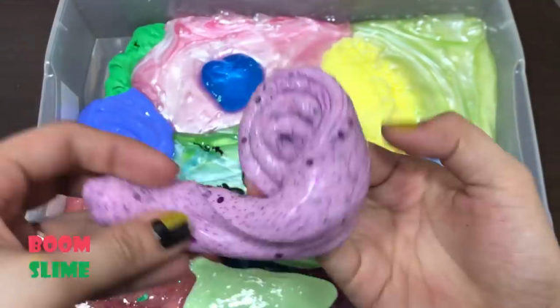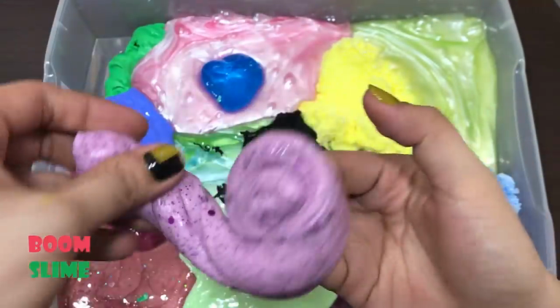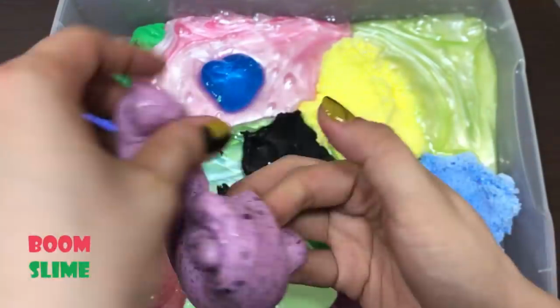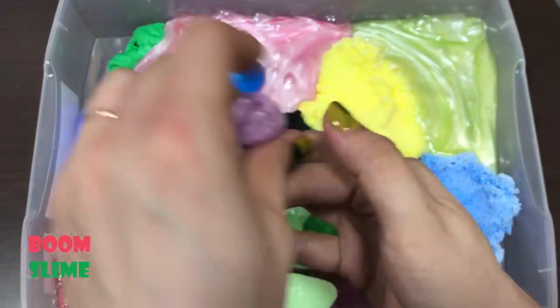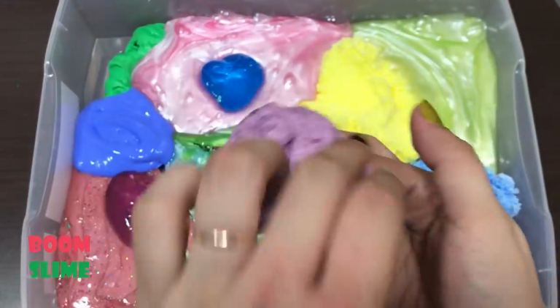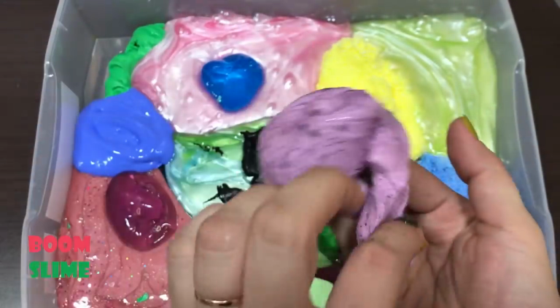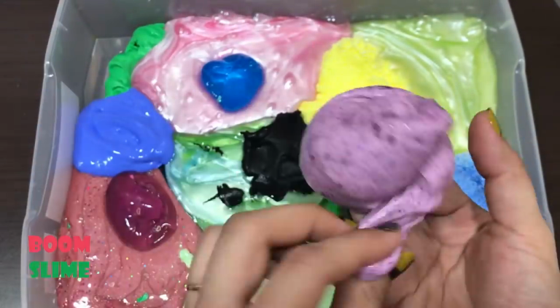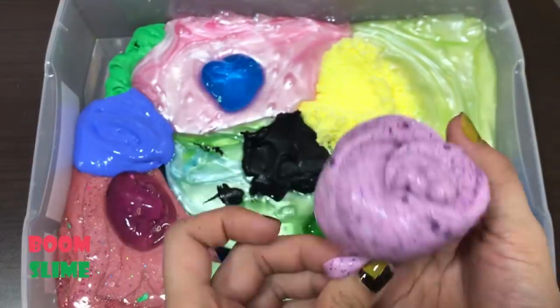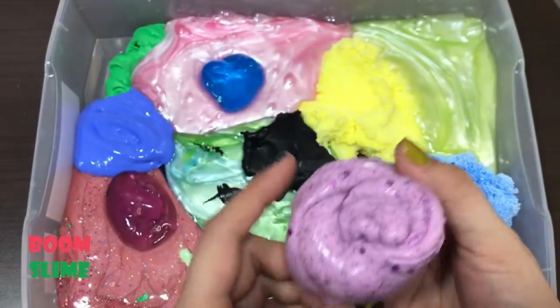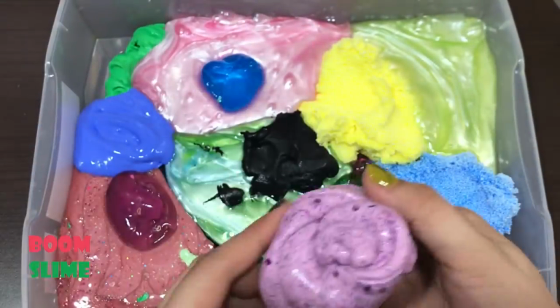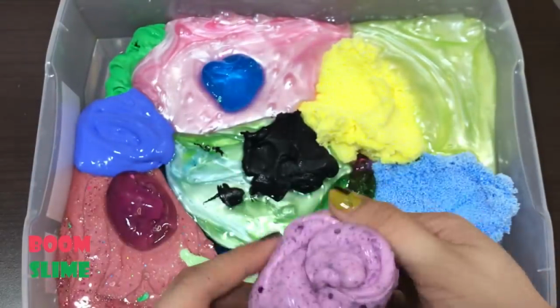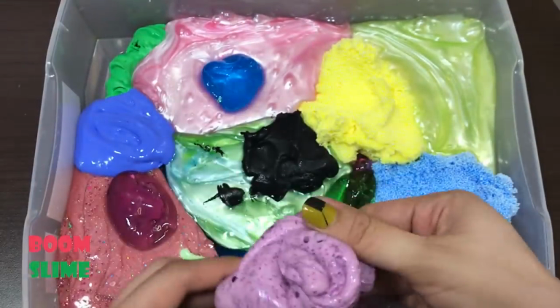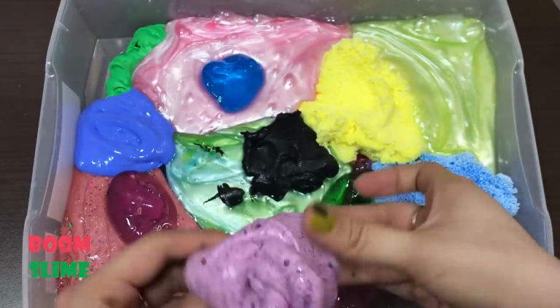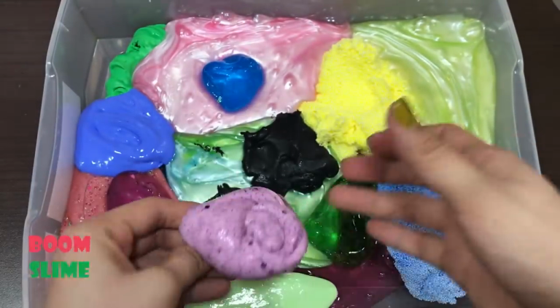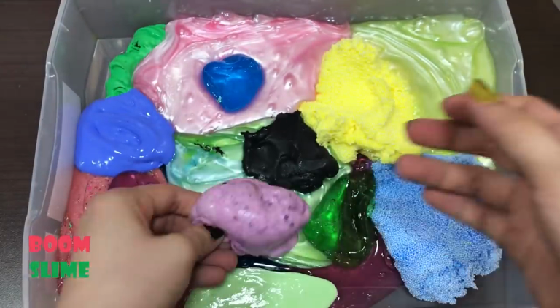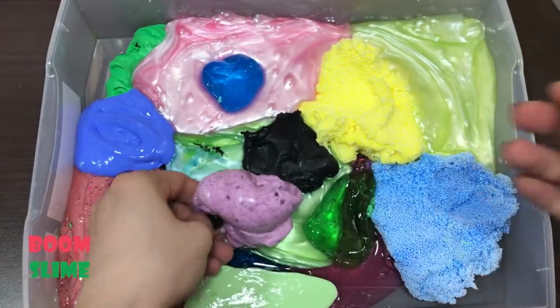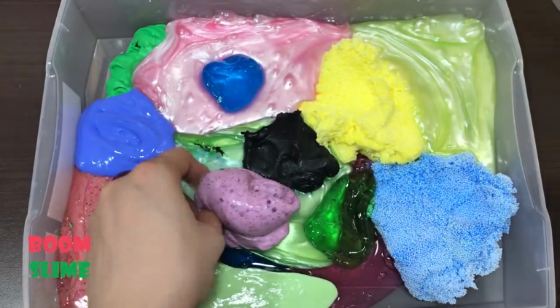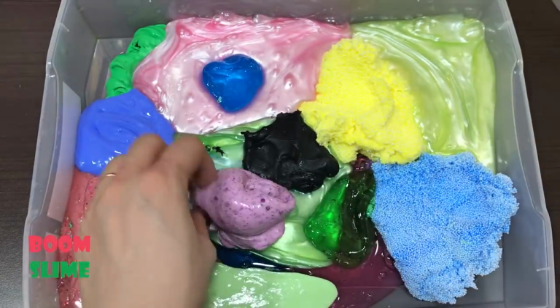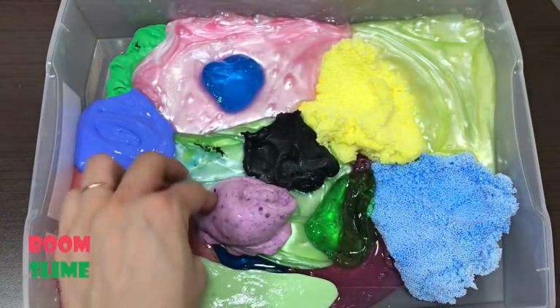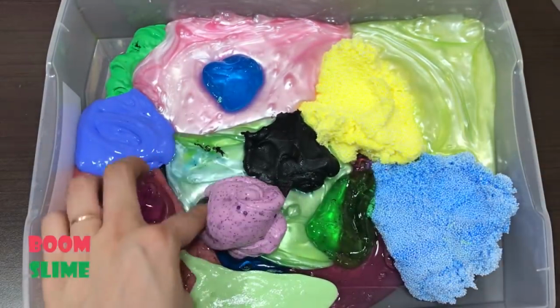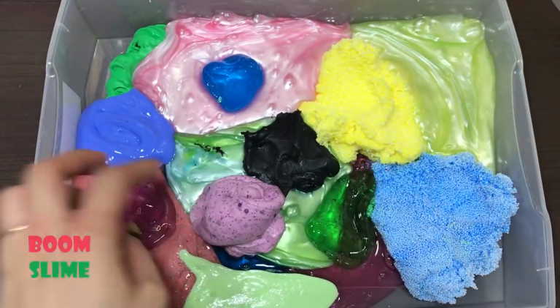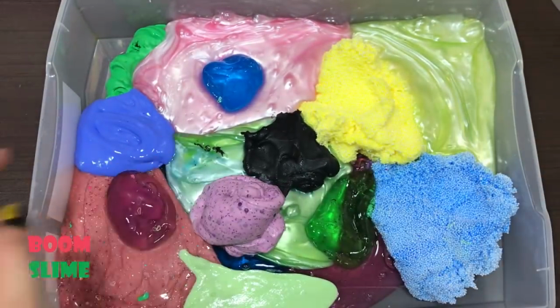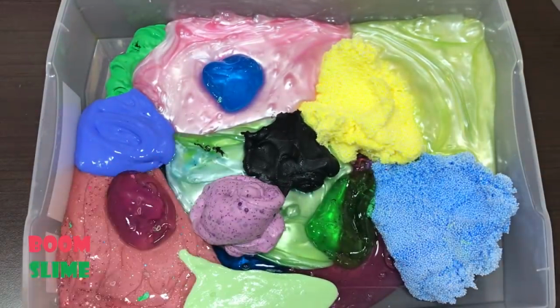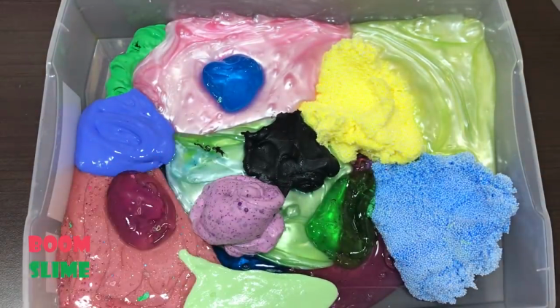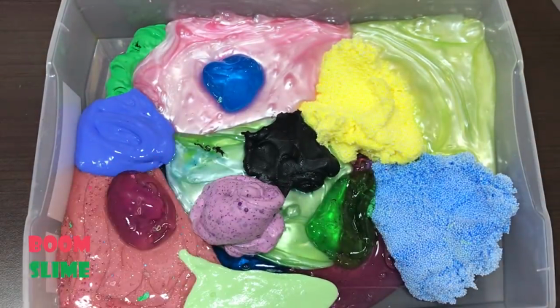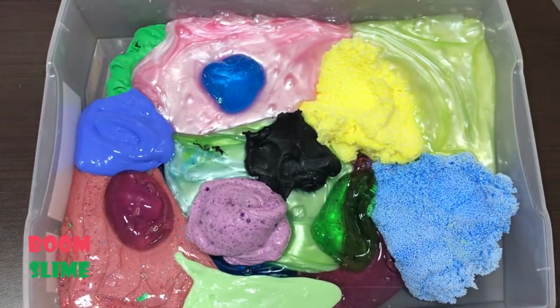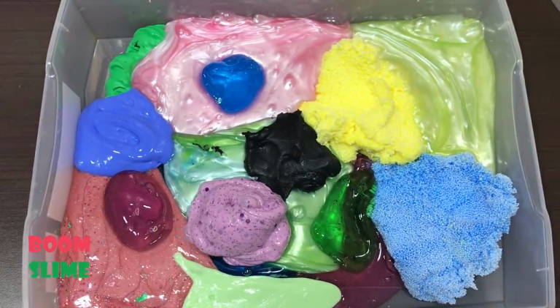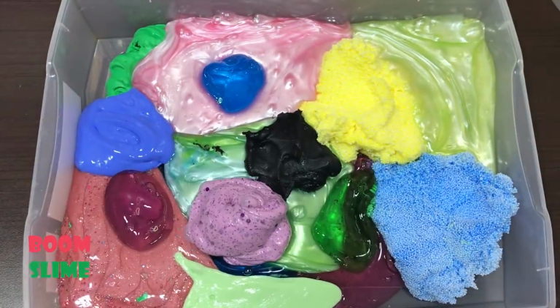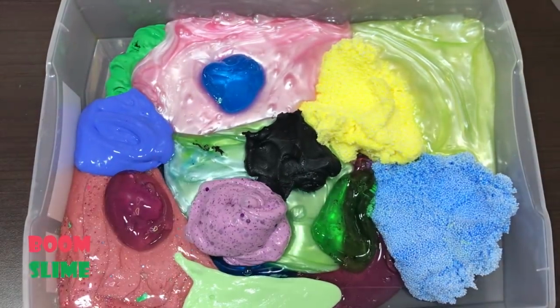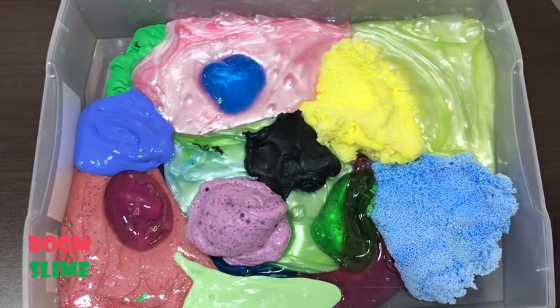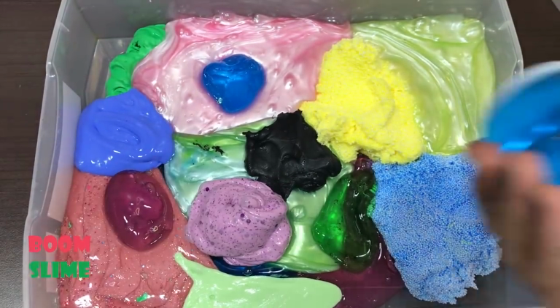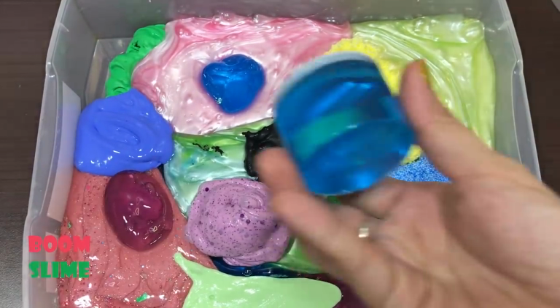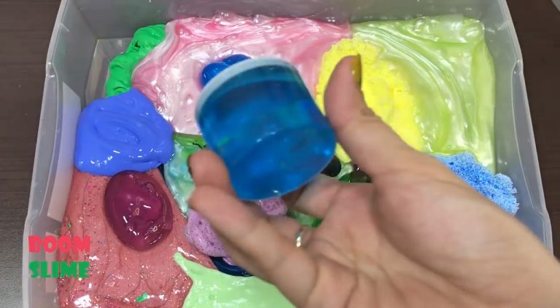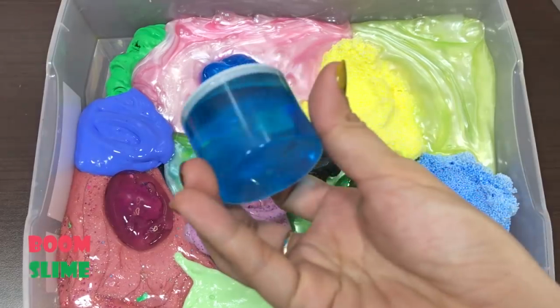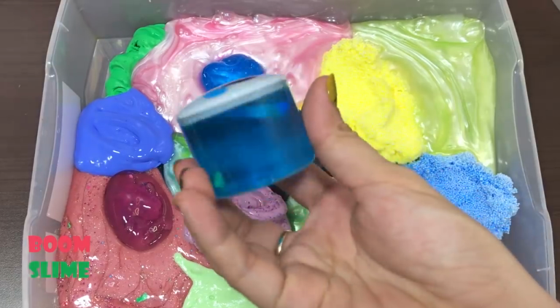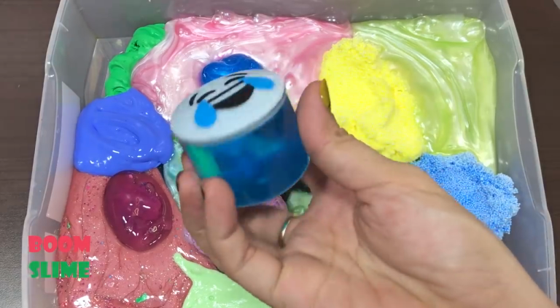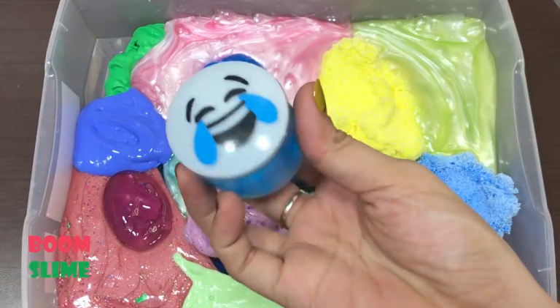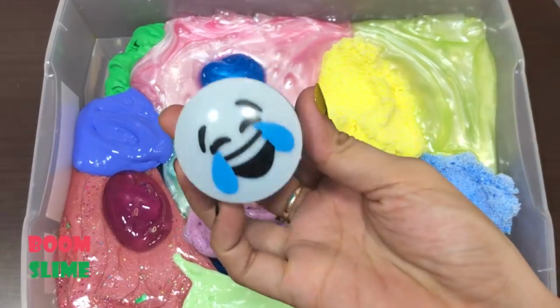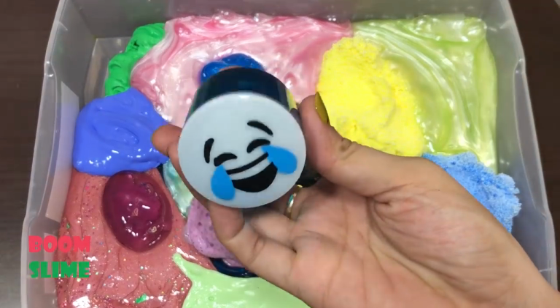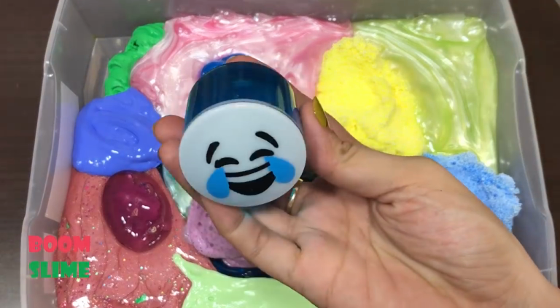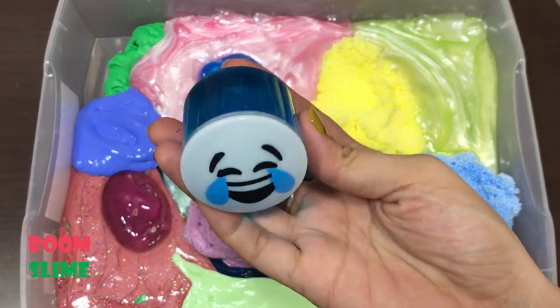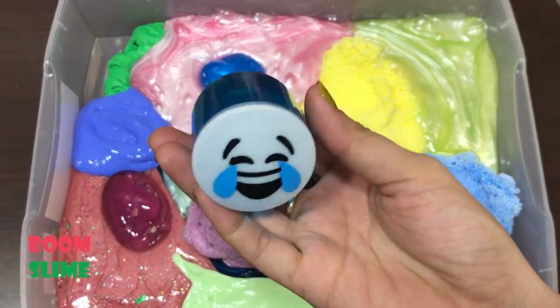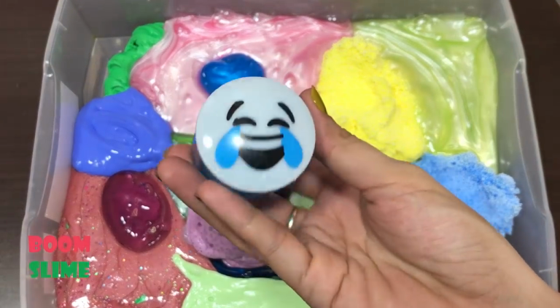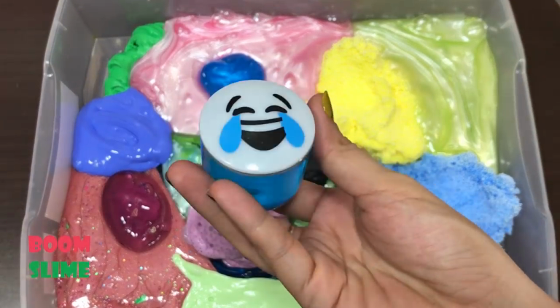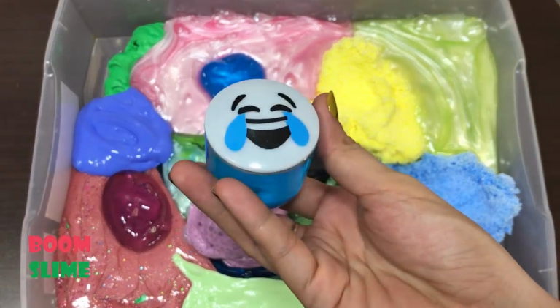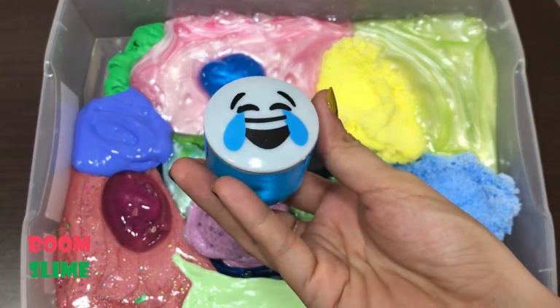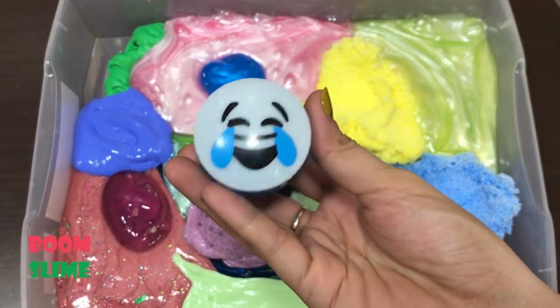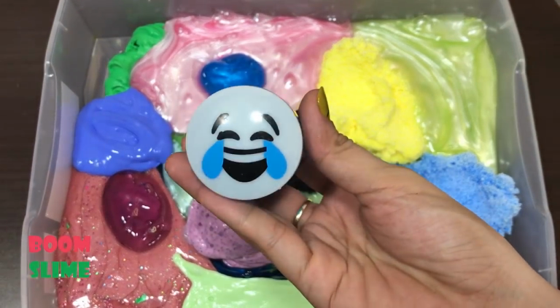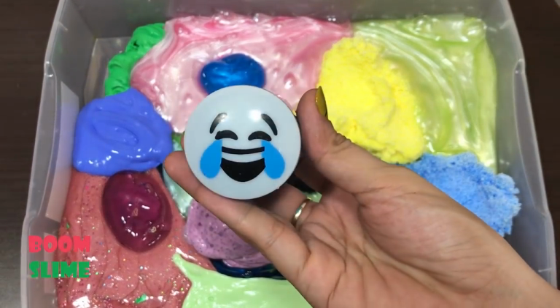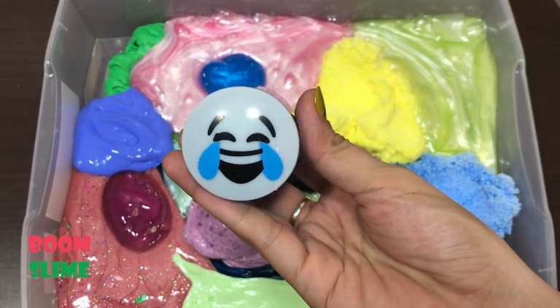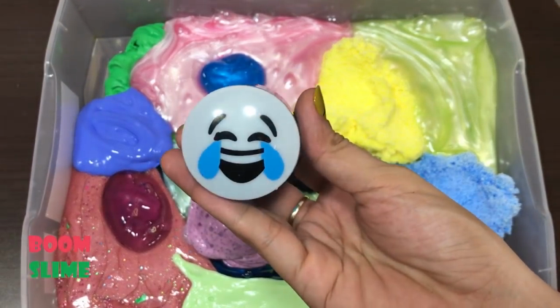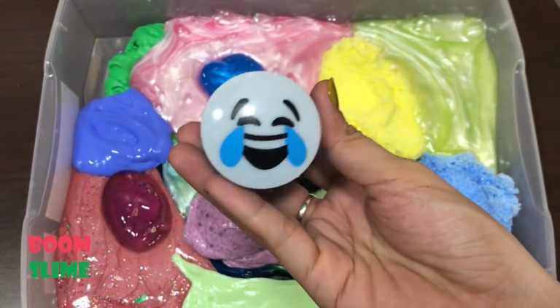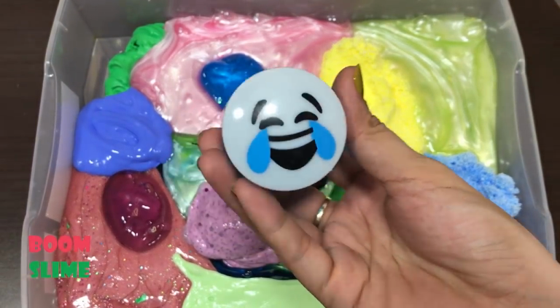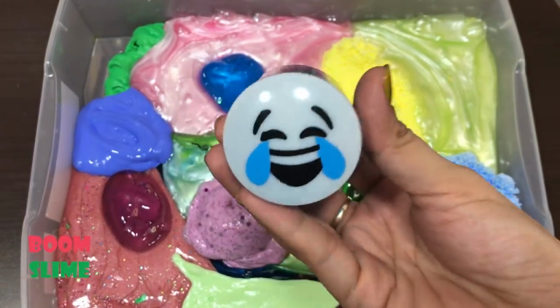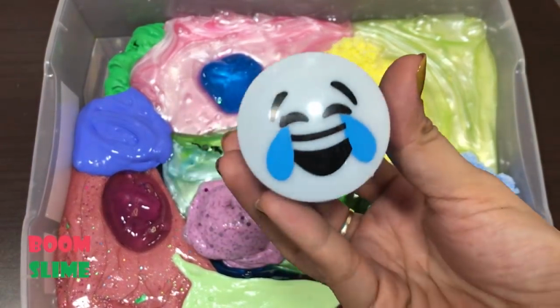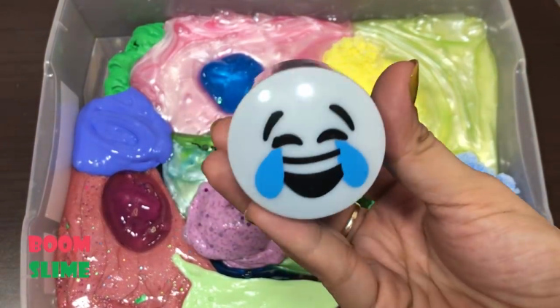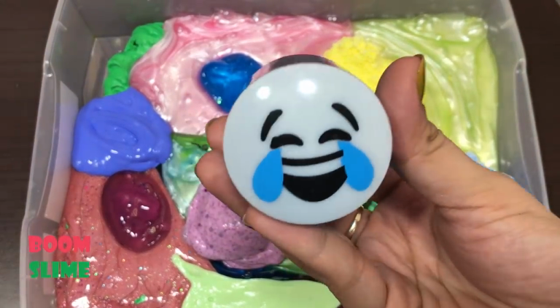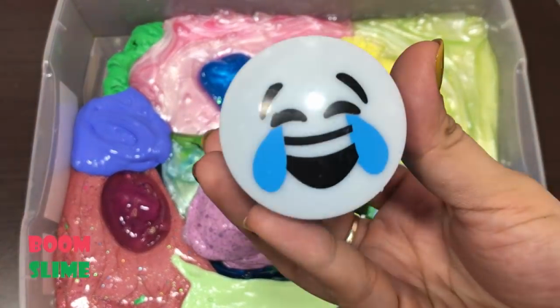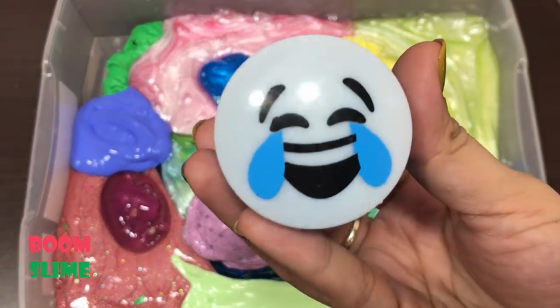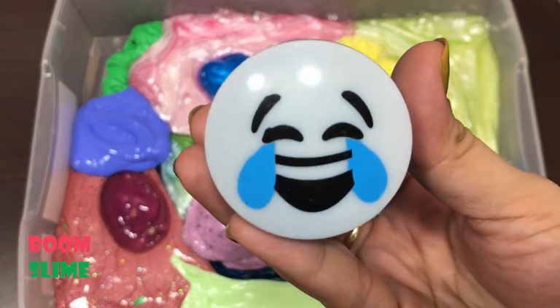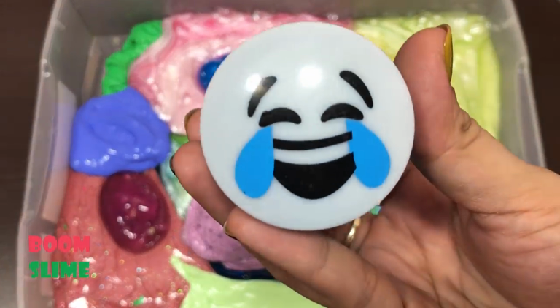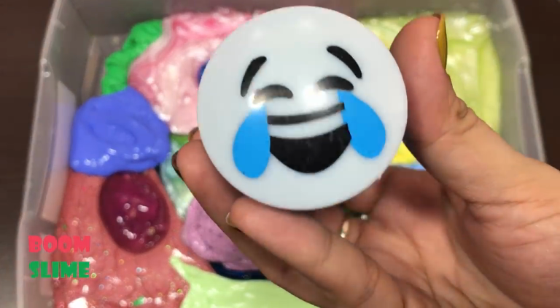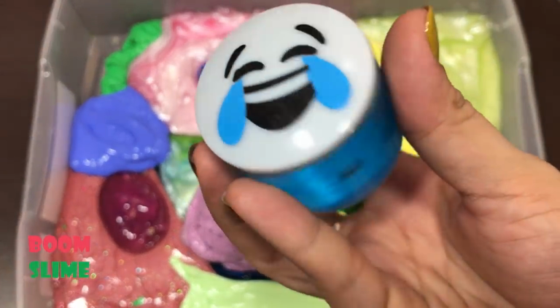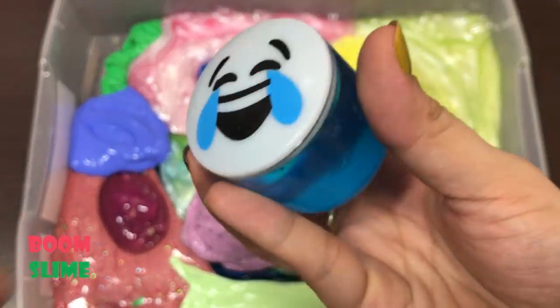I'm going to make sure the paper is in a pot. I'm going to use a pot and put some in it.